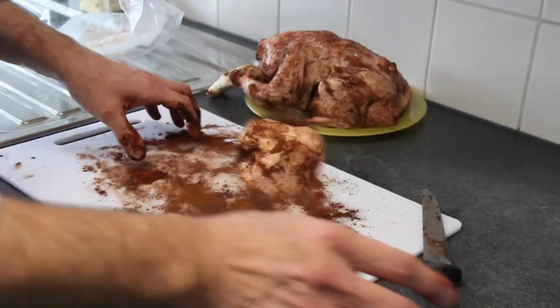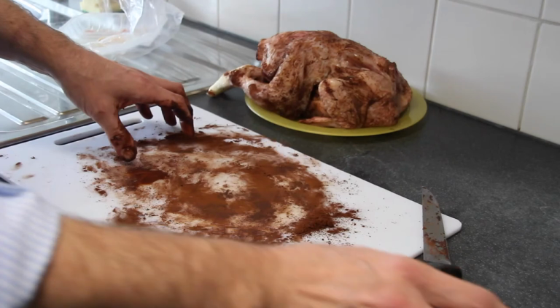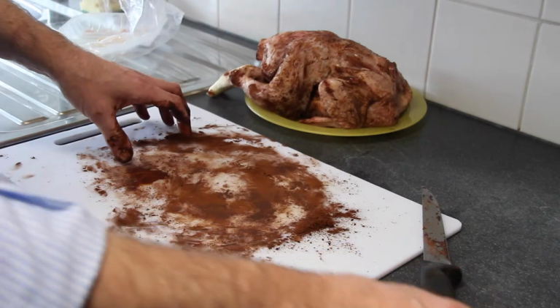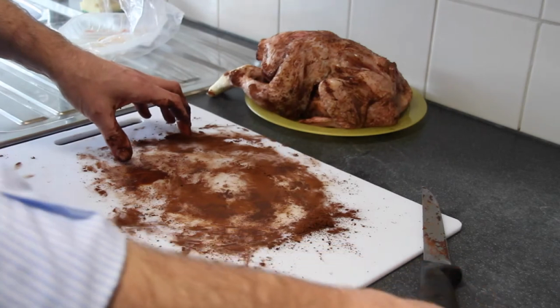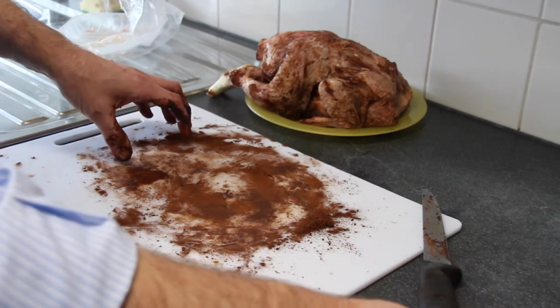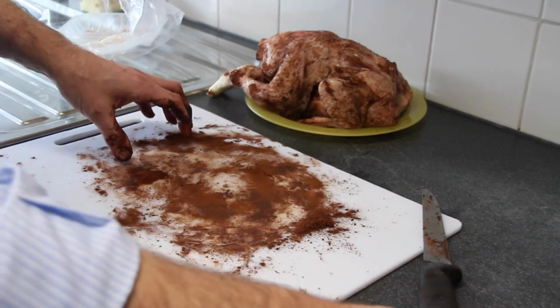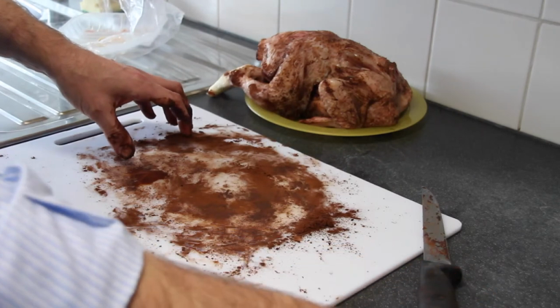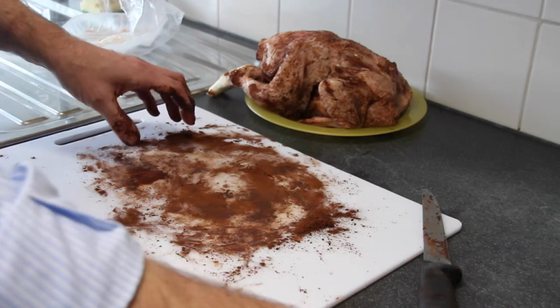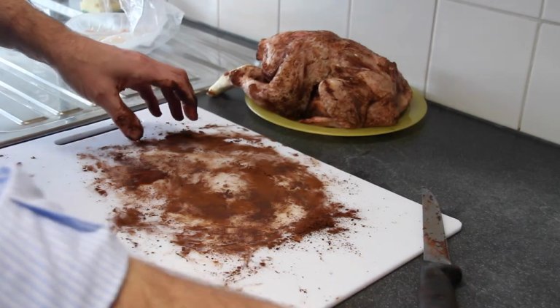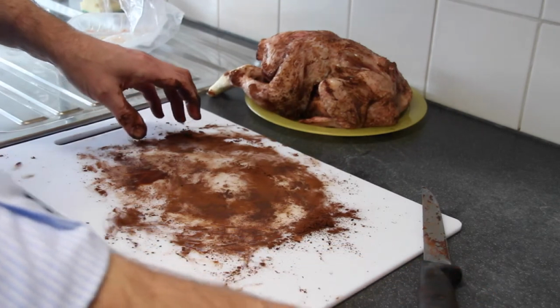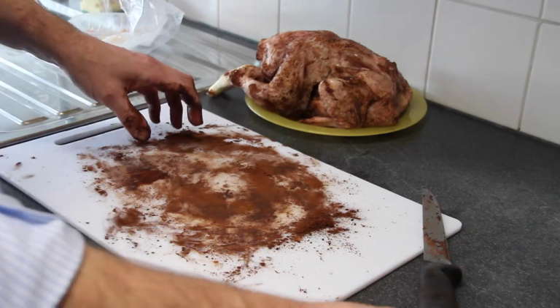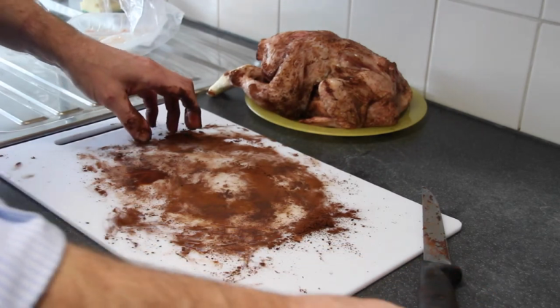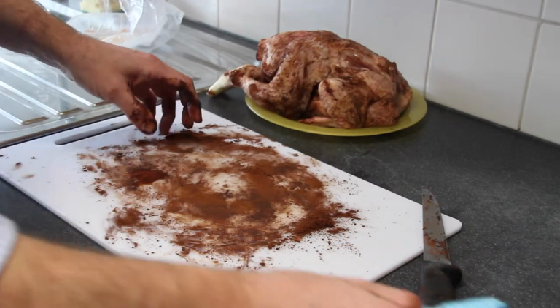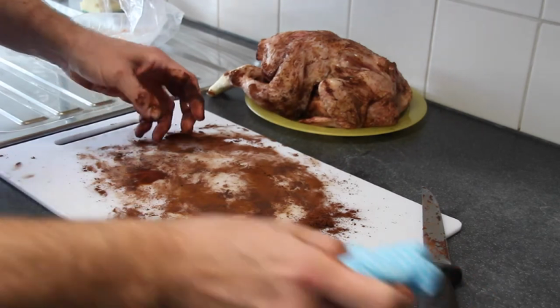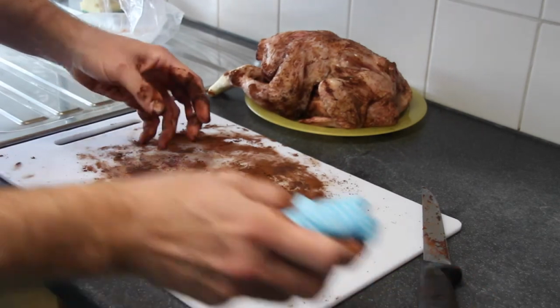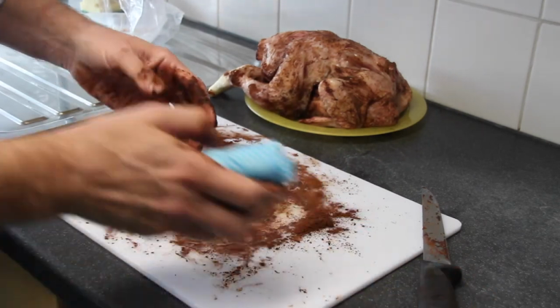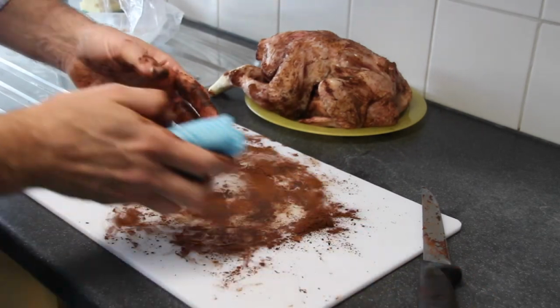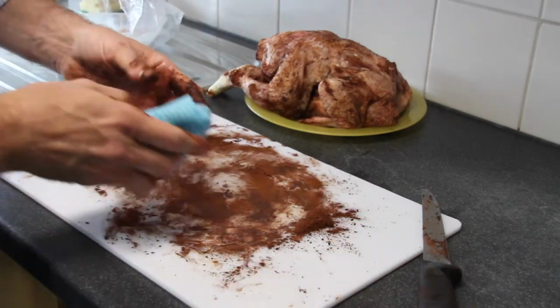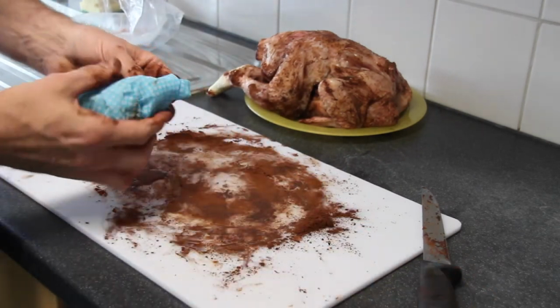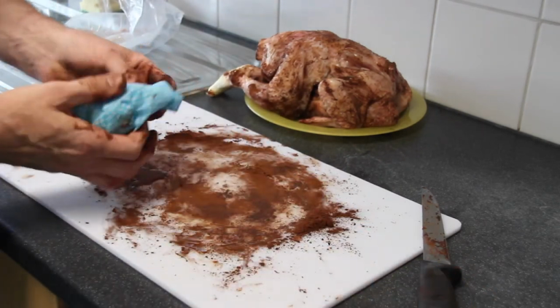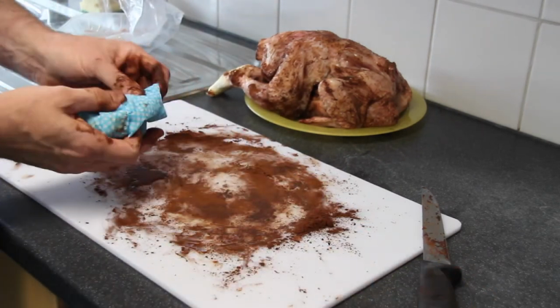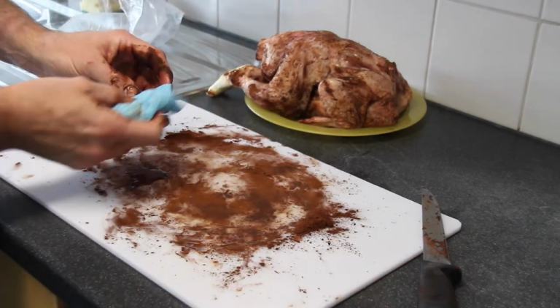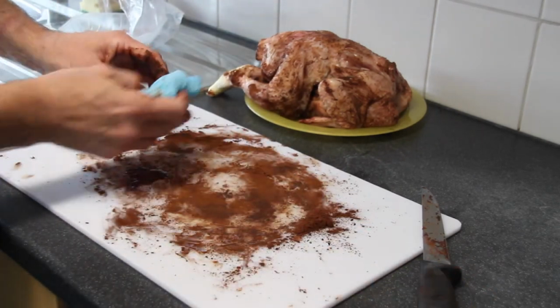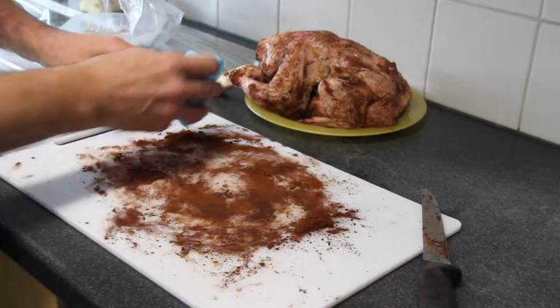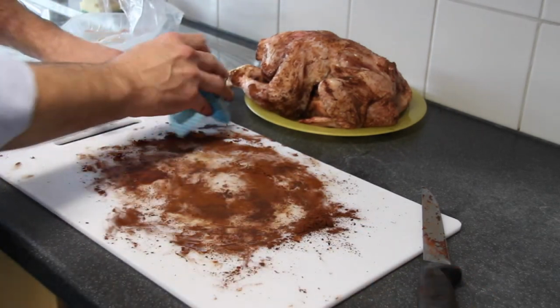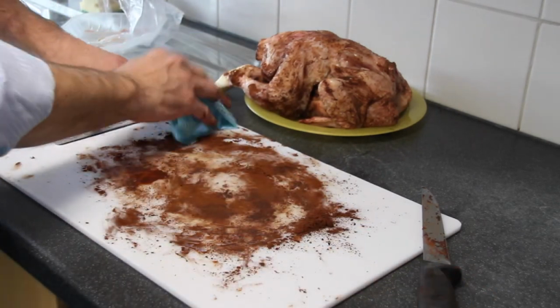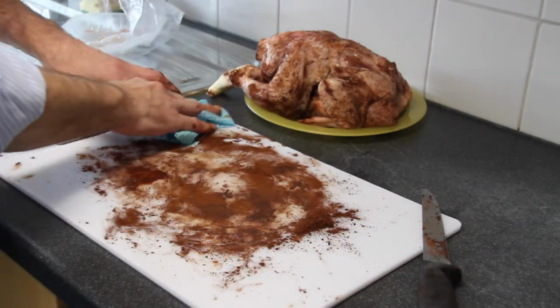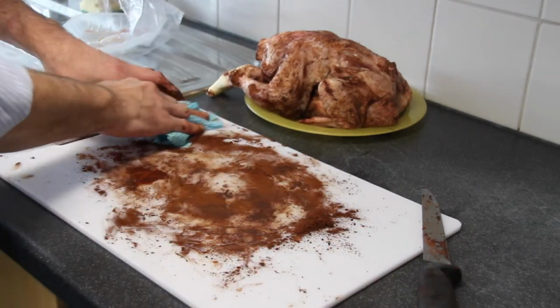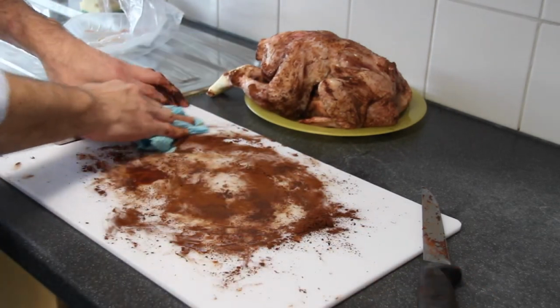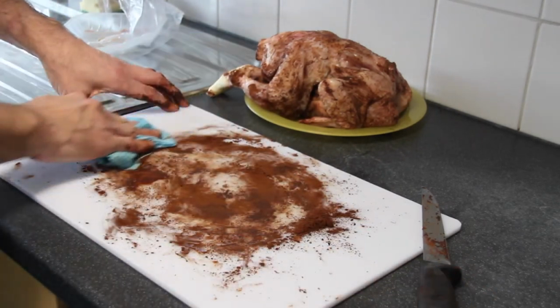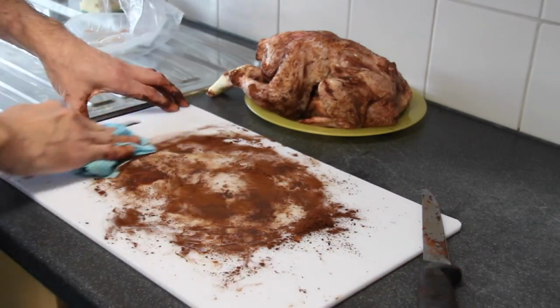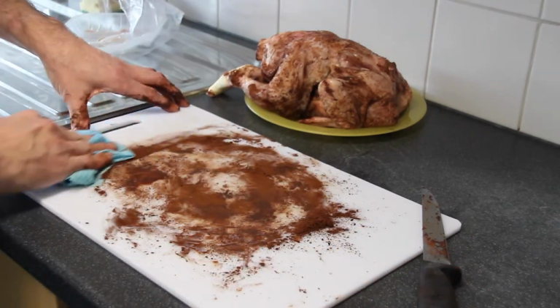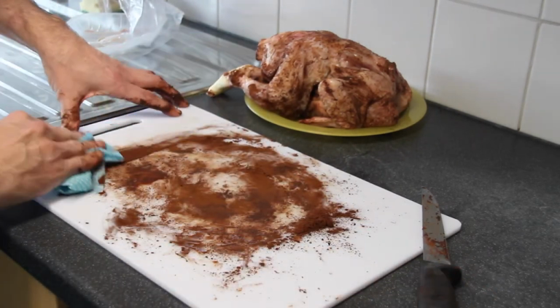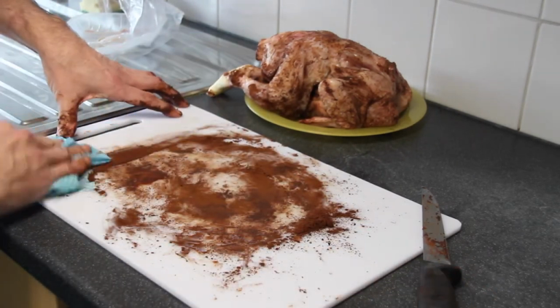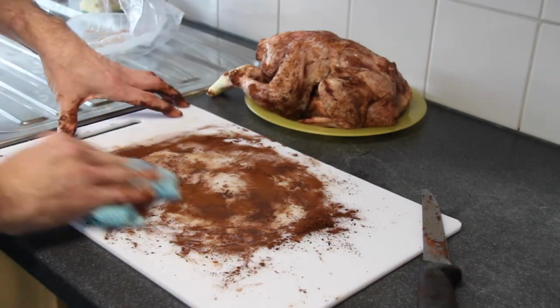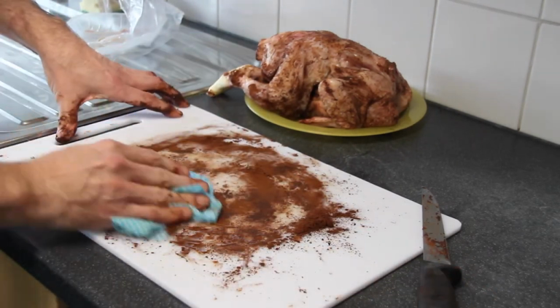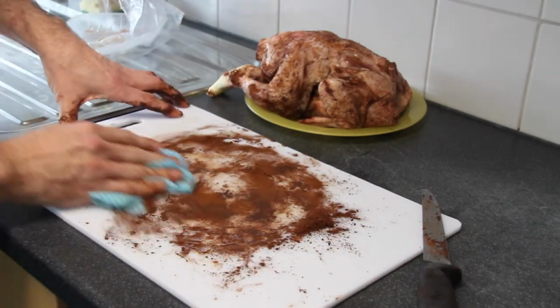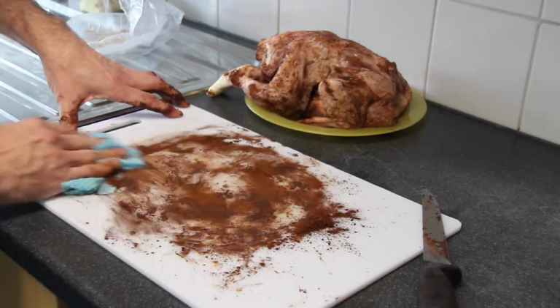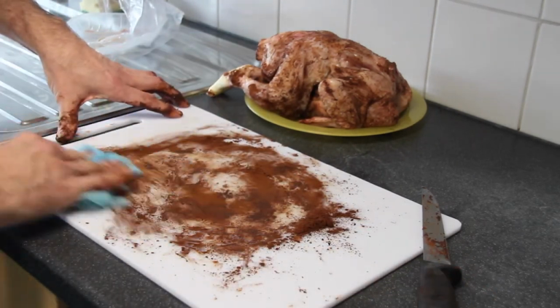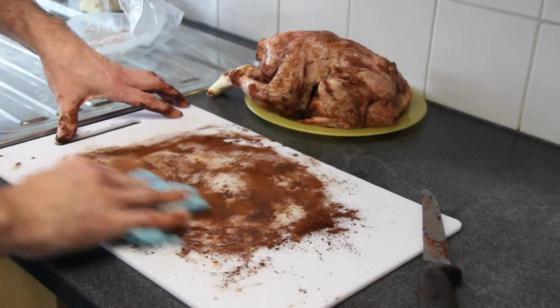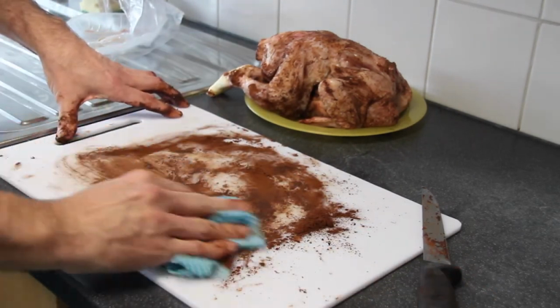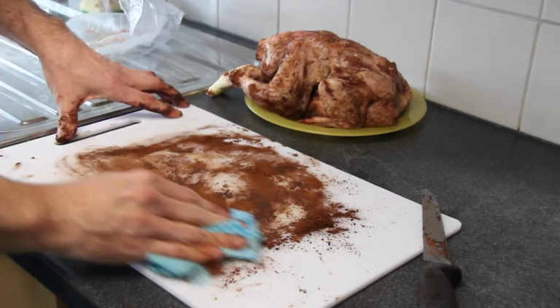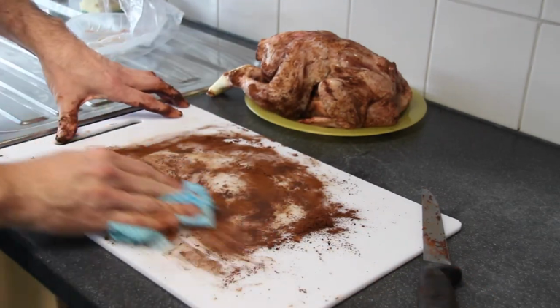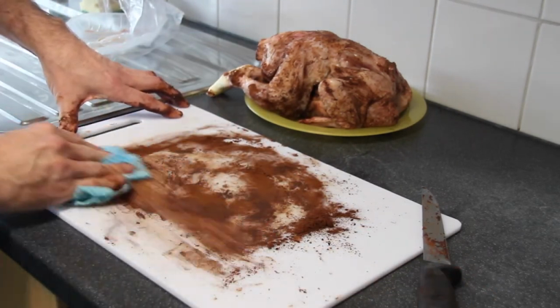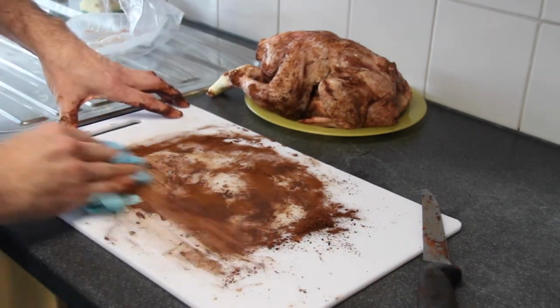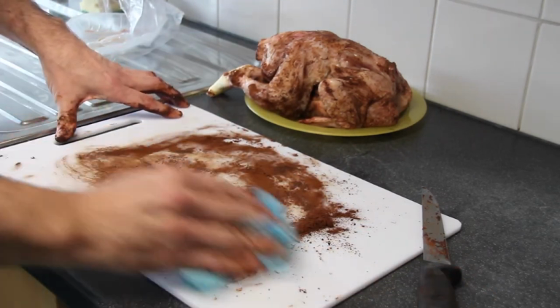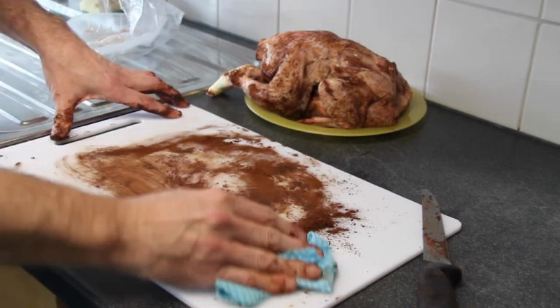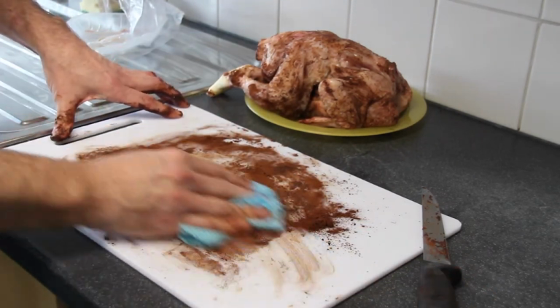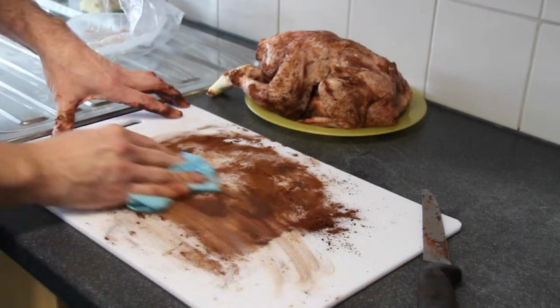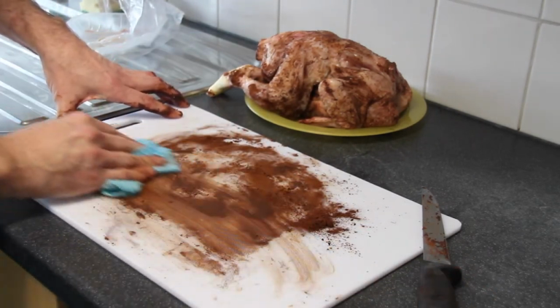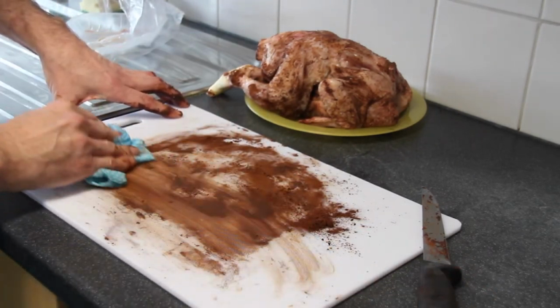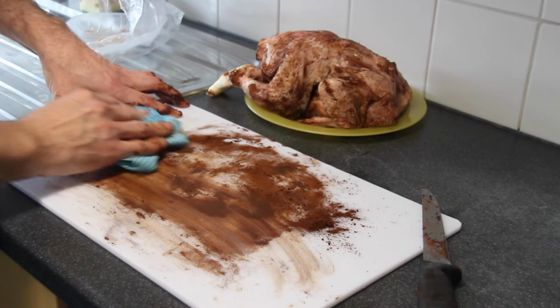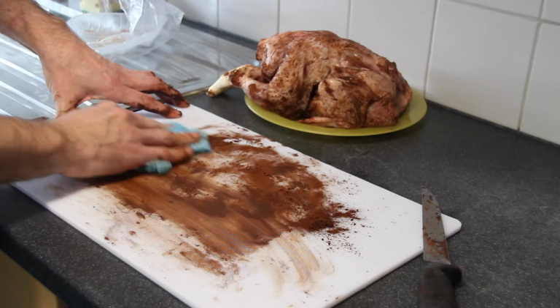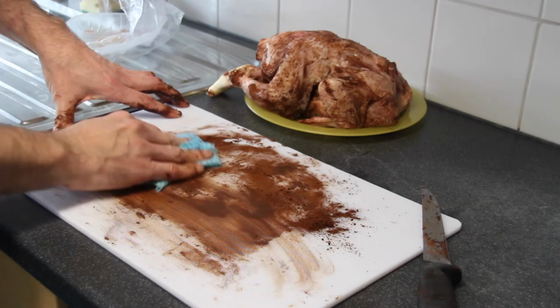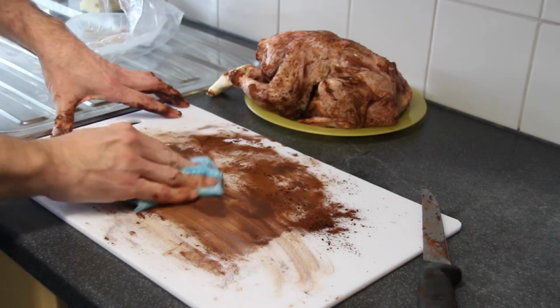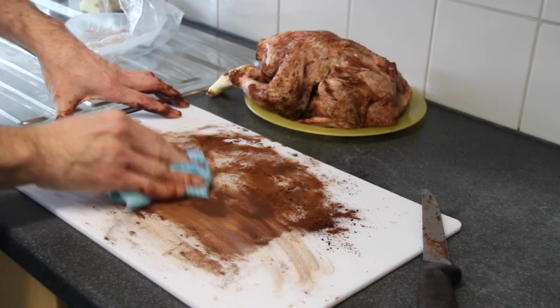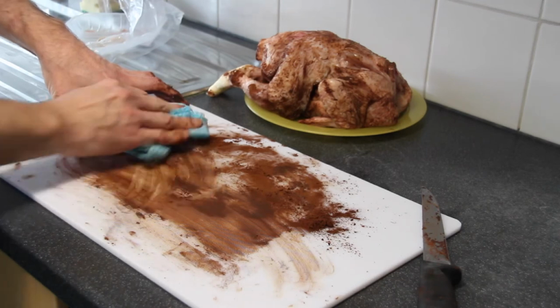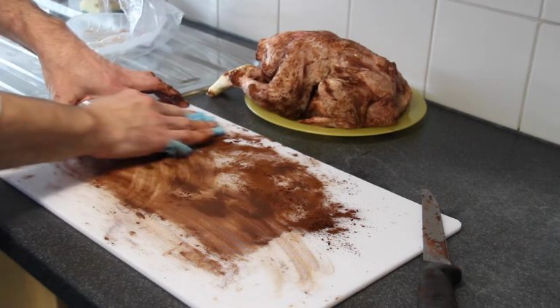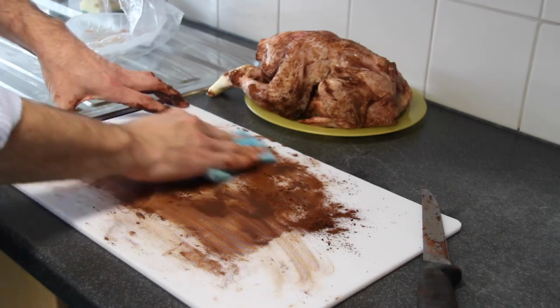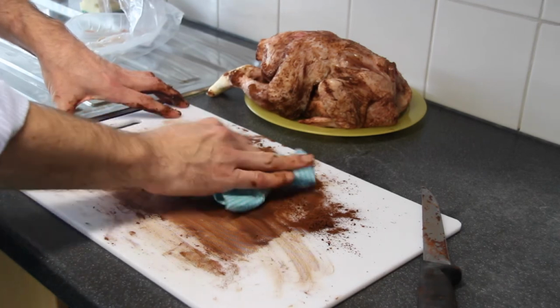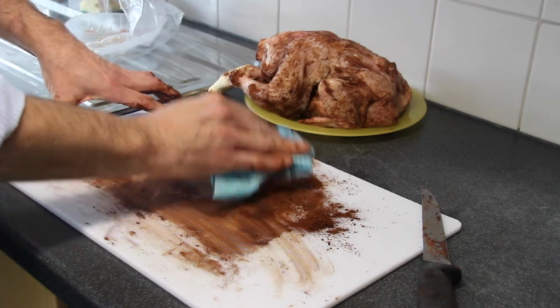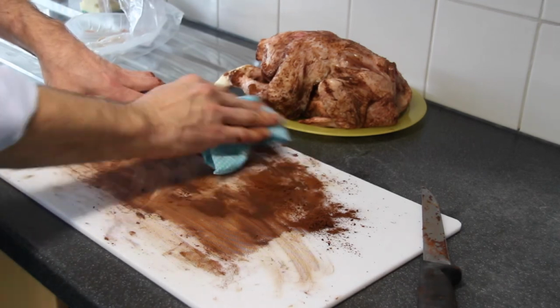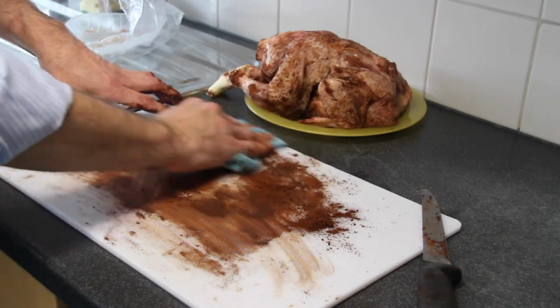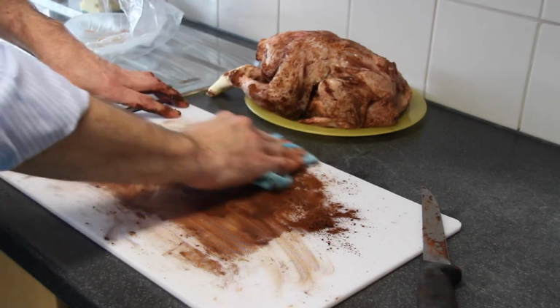If you clean your chopping board or surrounding surface with a reusable cleaning cloth, you can see how easily the bacteria can then spread.